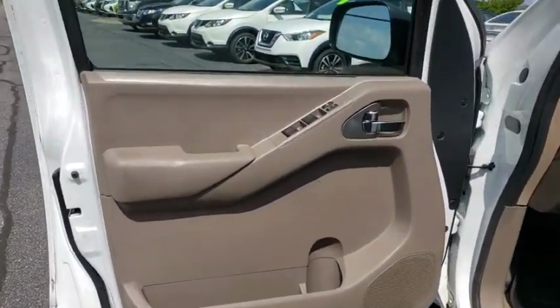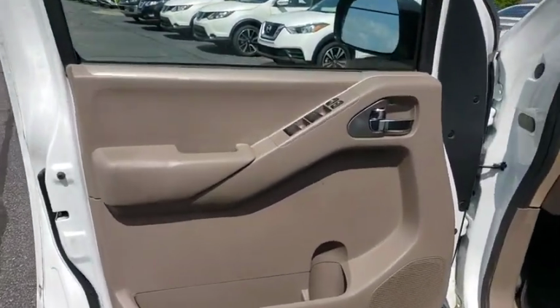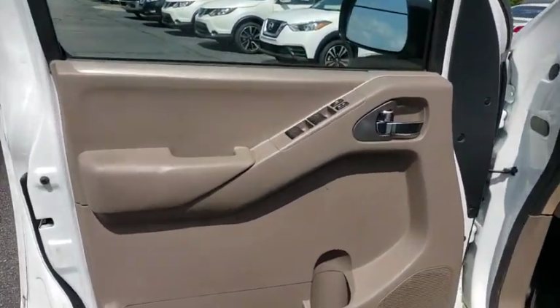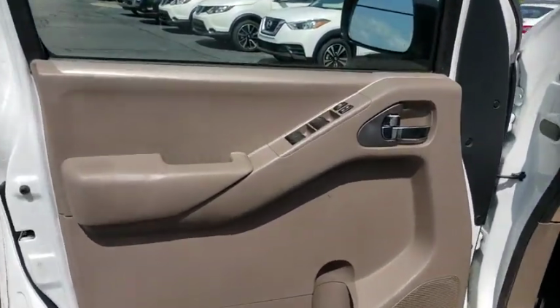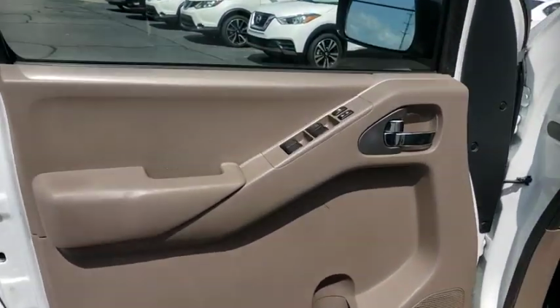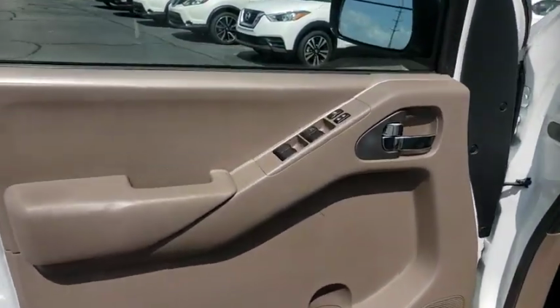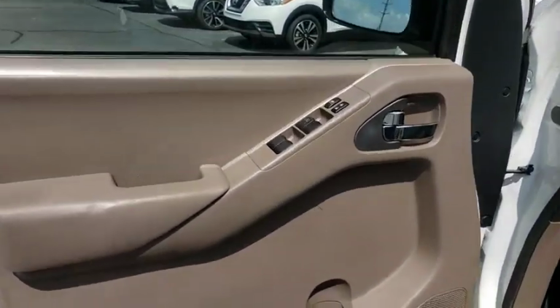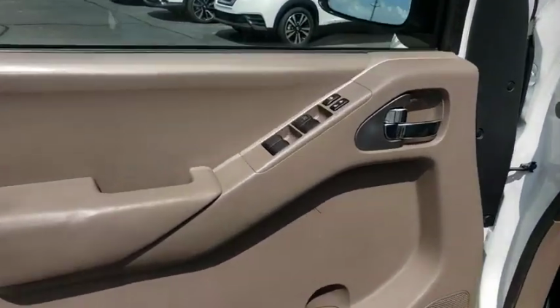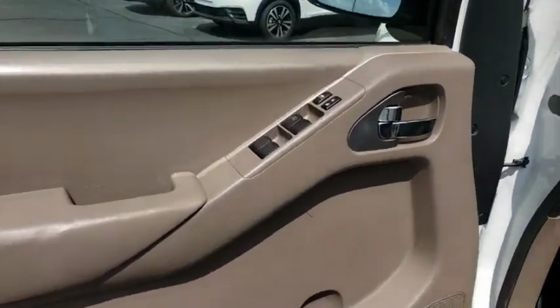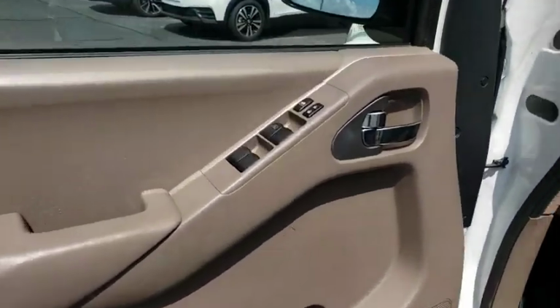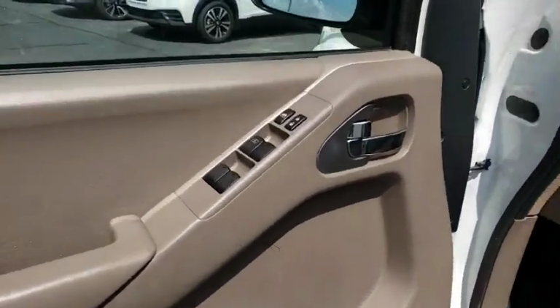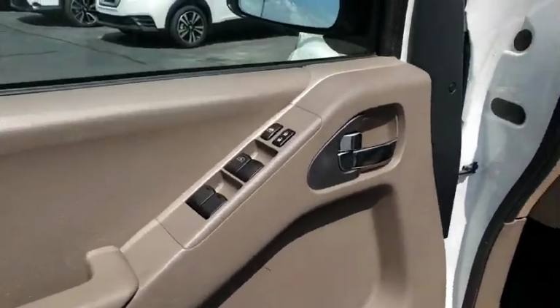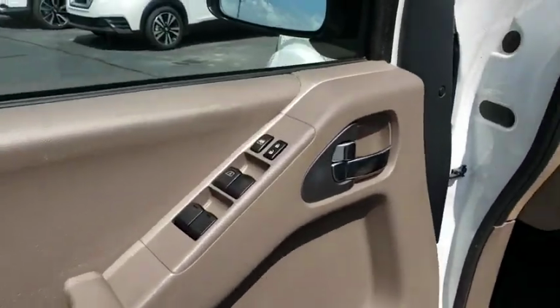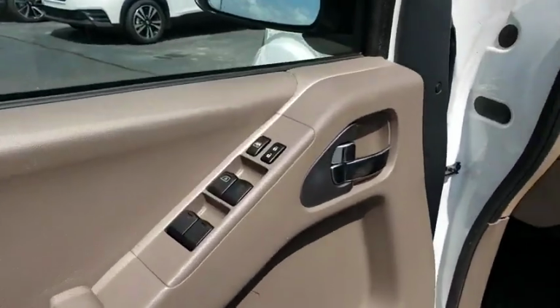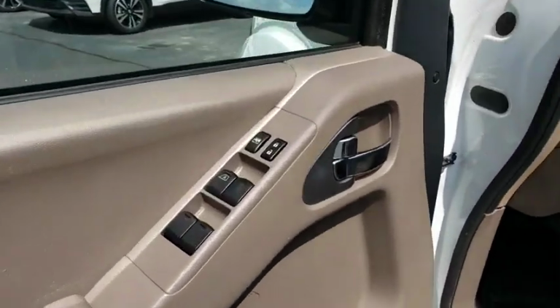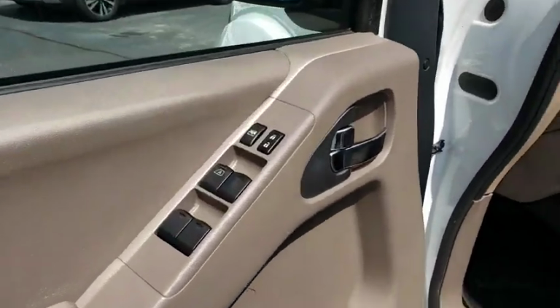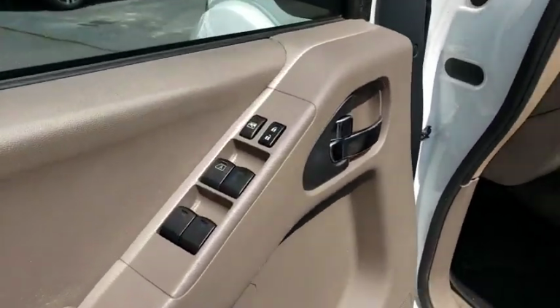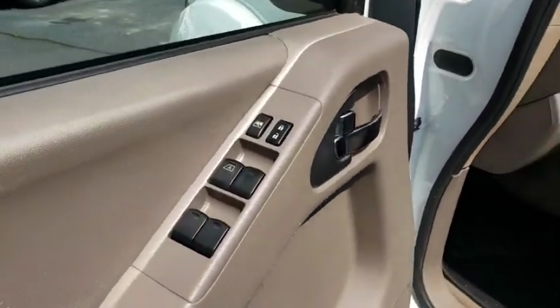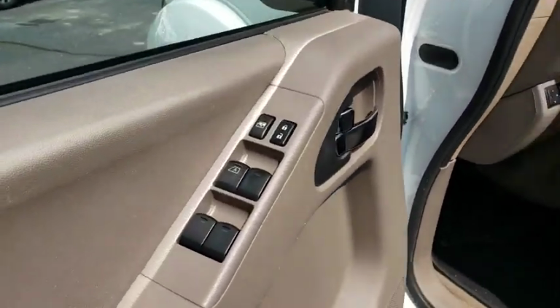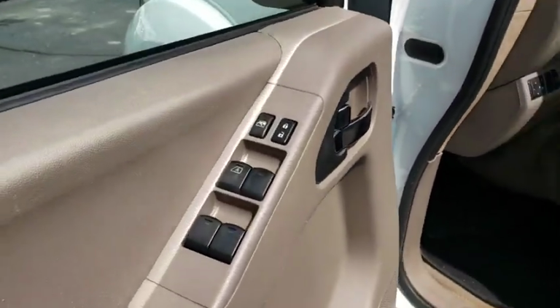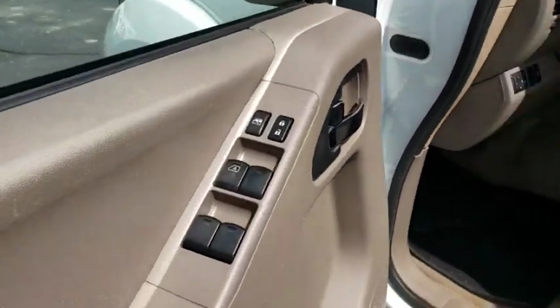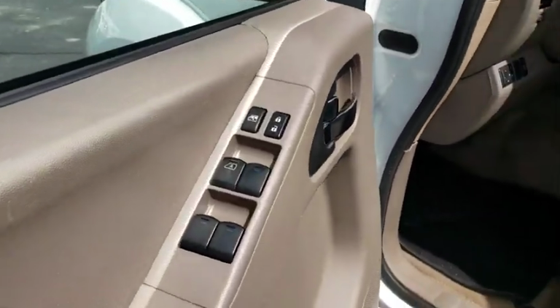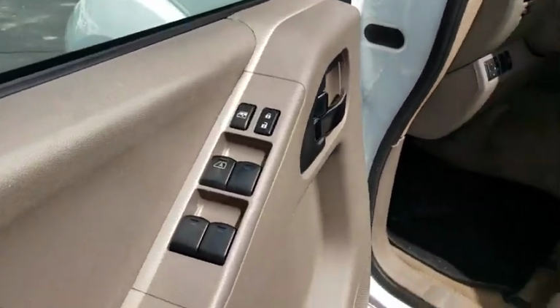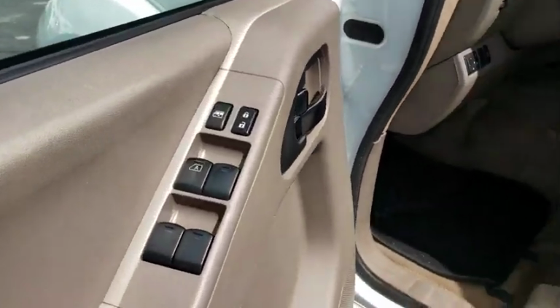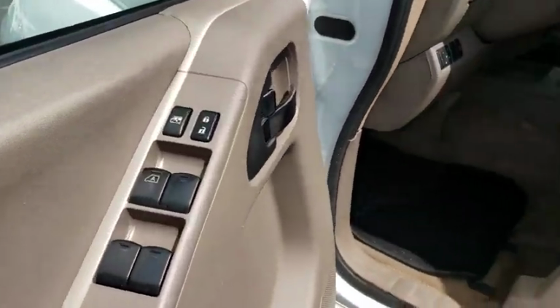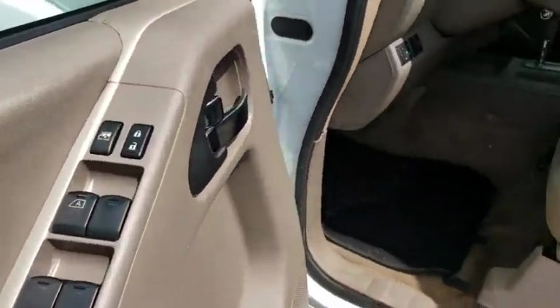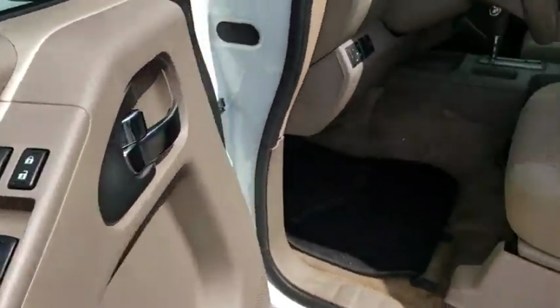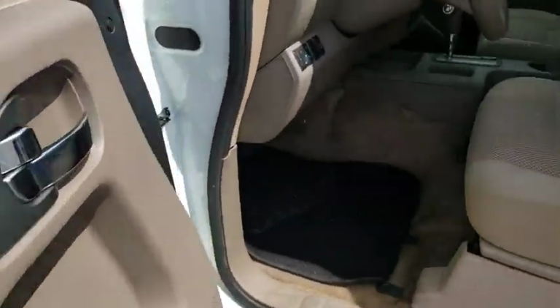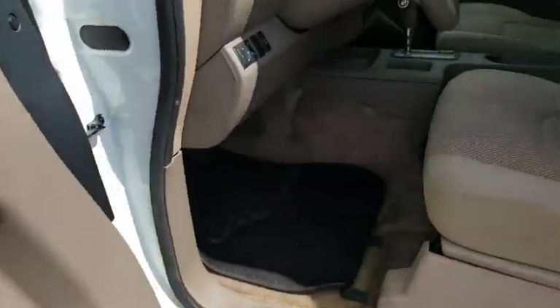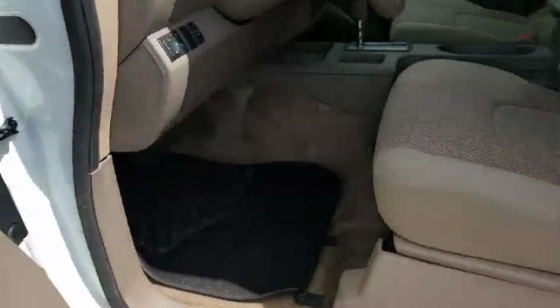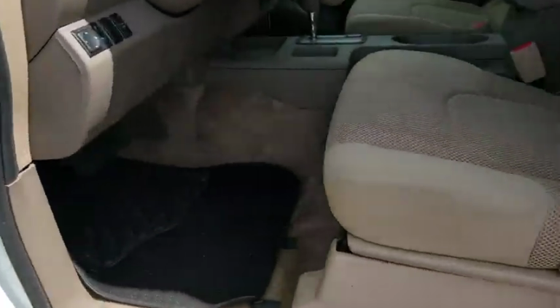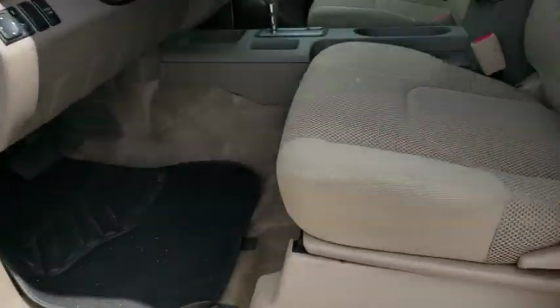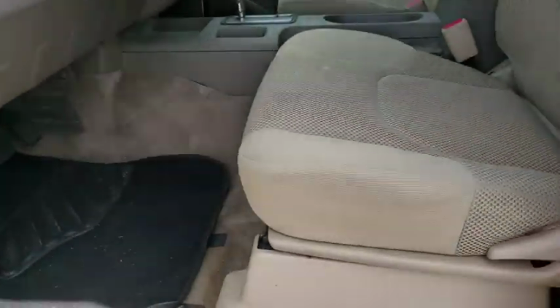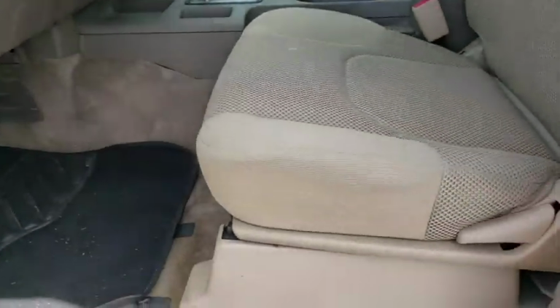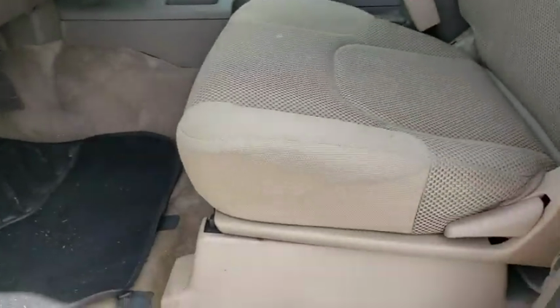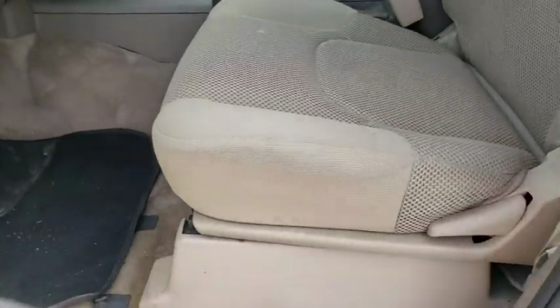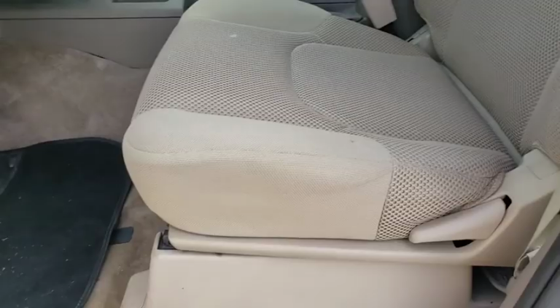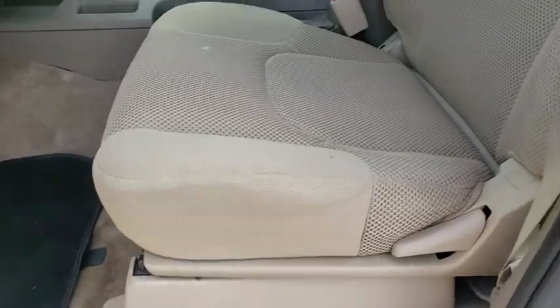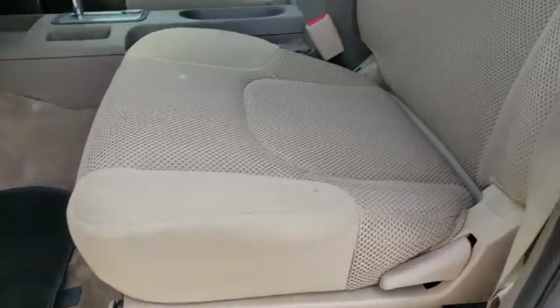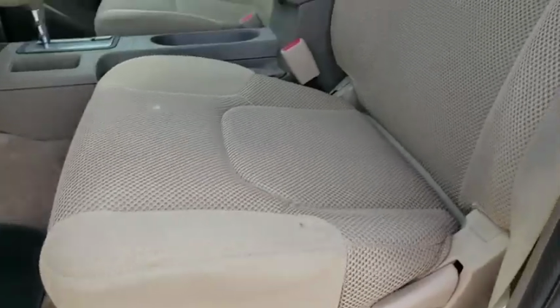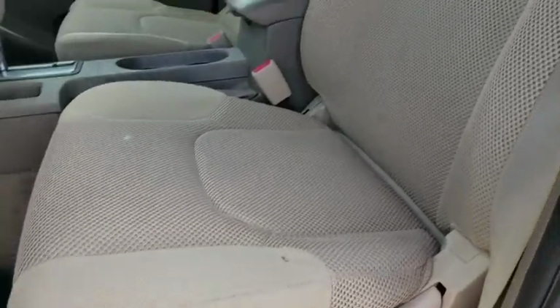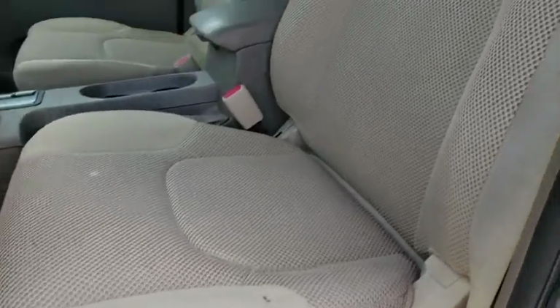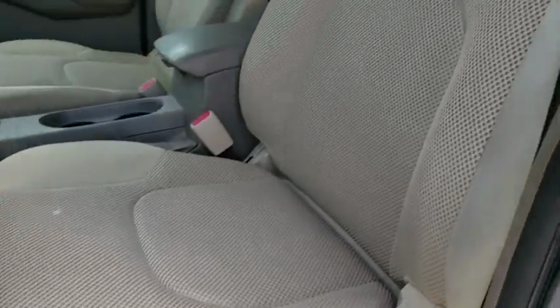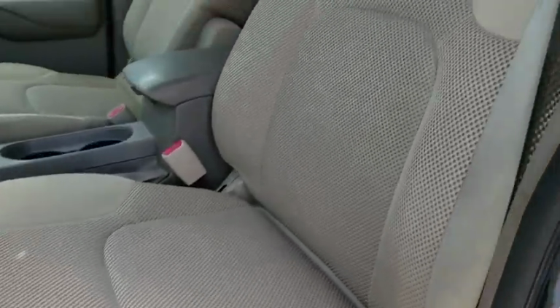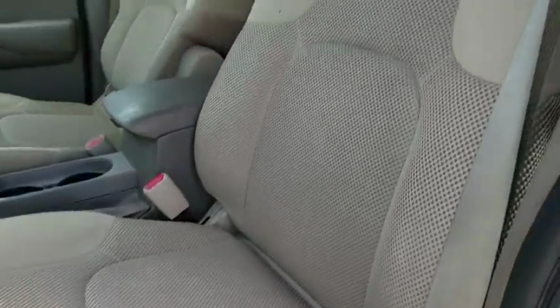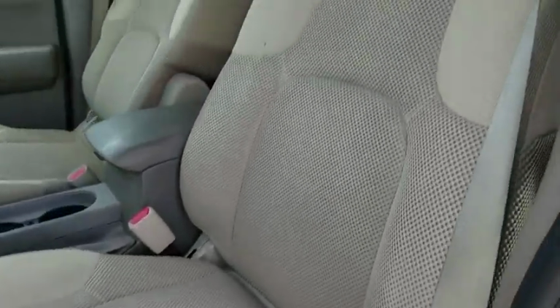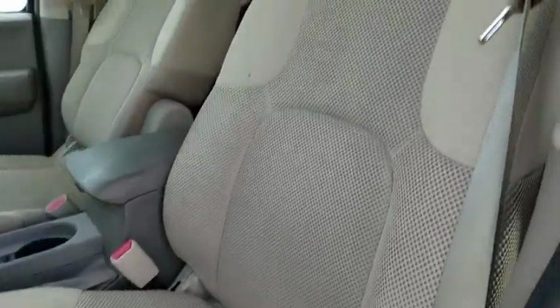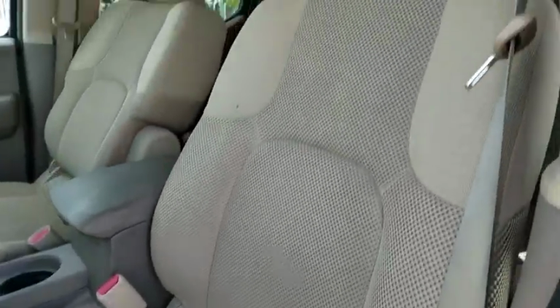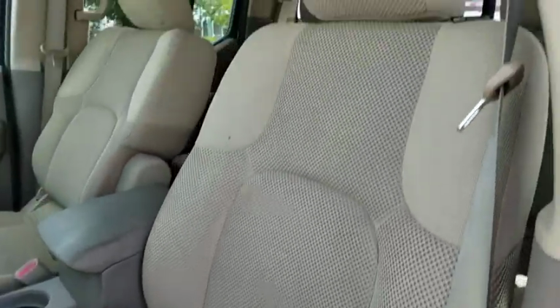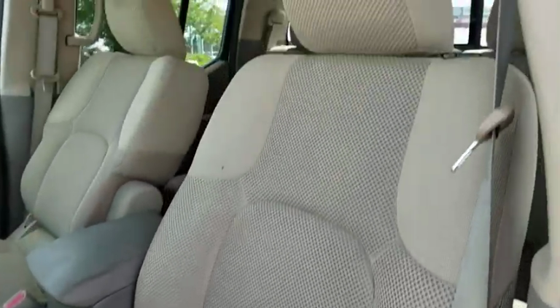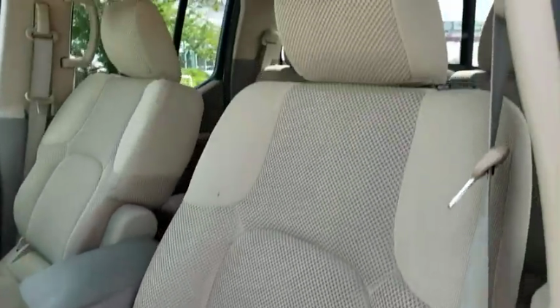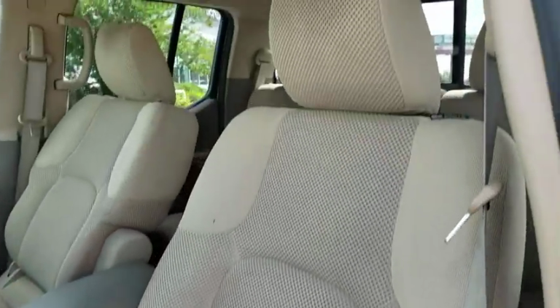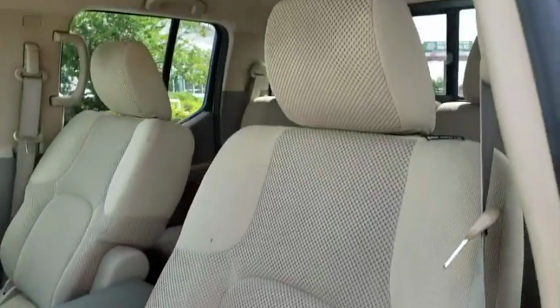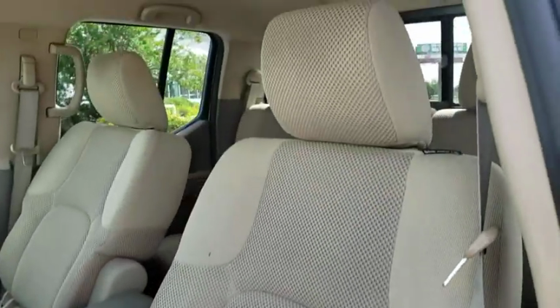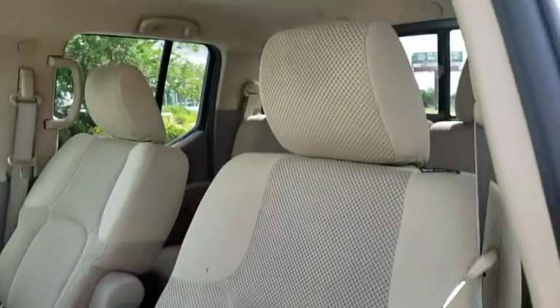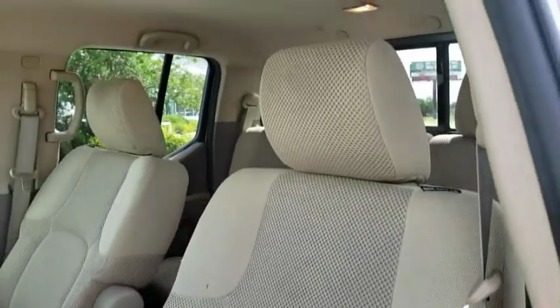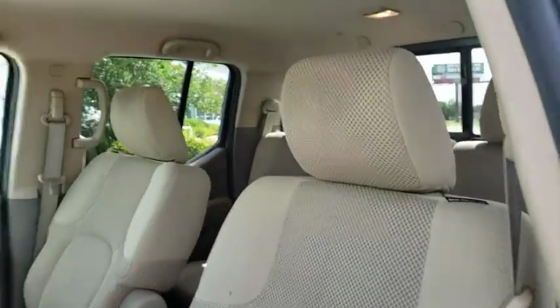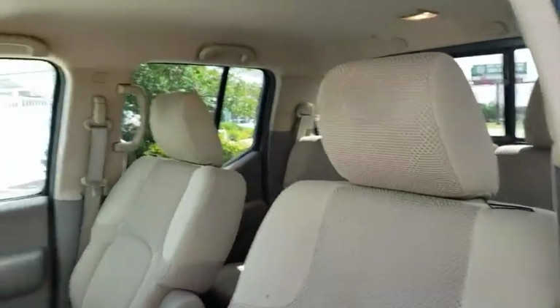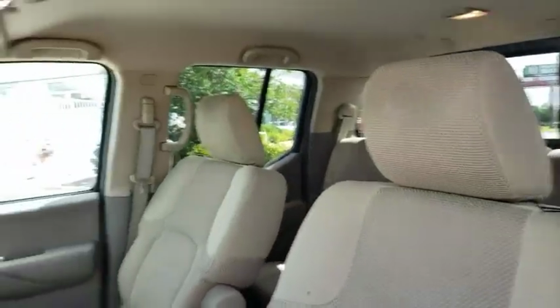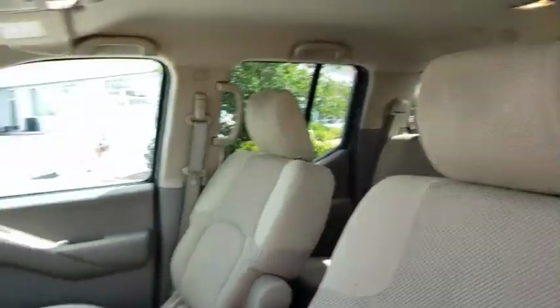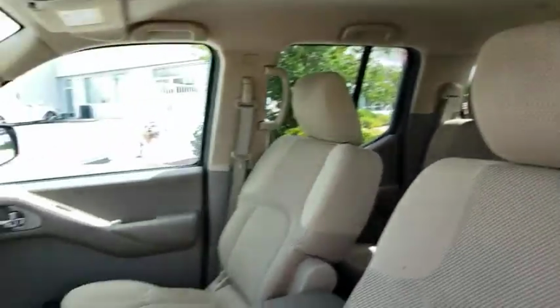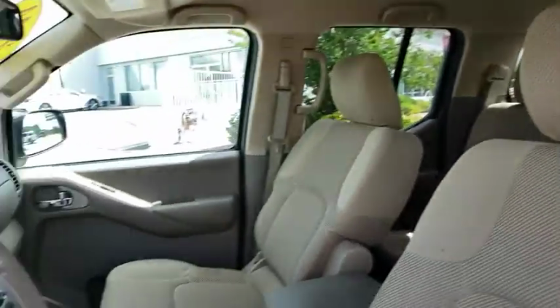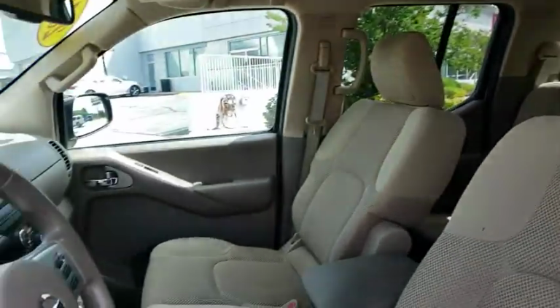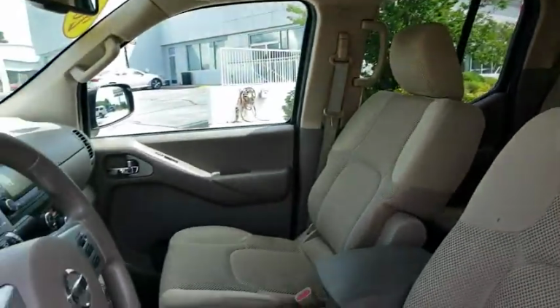Panic alarm, remote keyless entry, overhead console, and tachometer. Is love at first sight really possible?